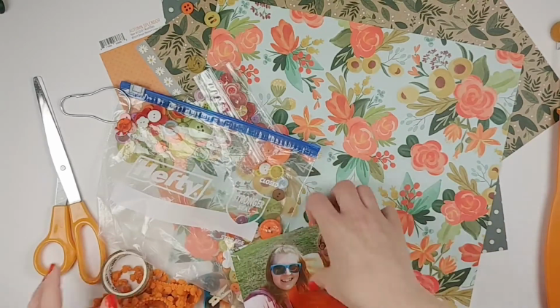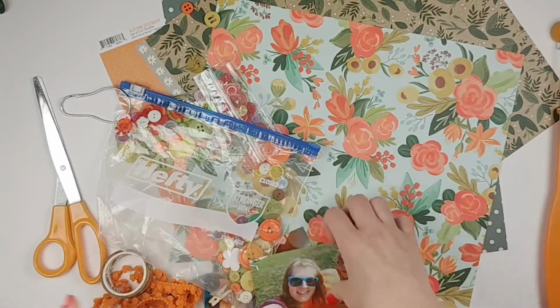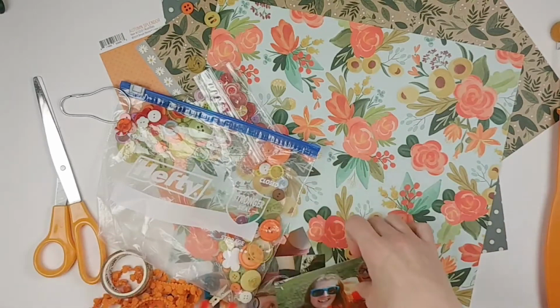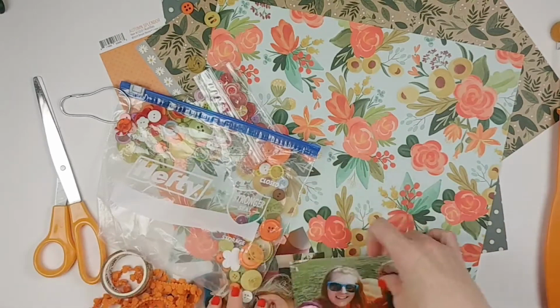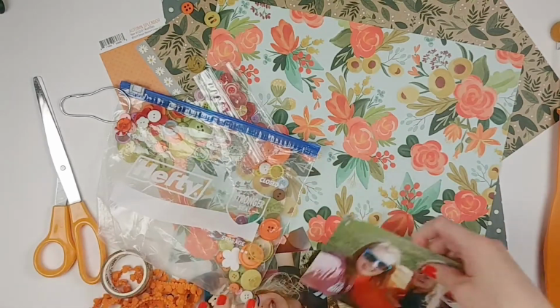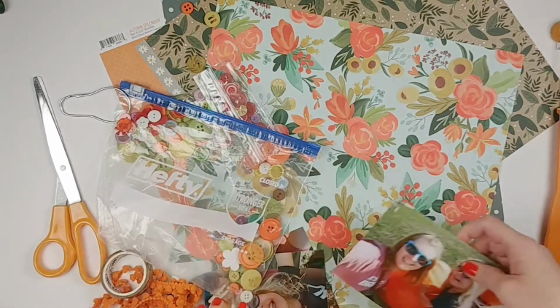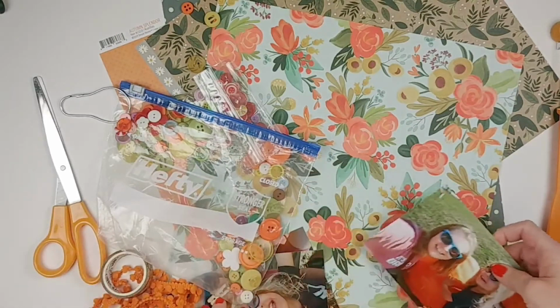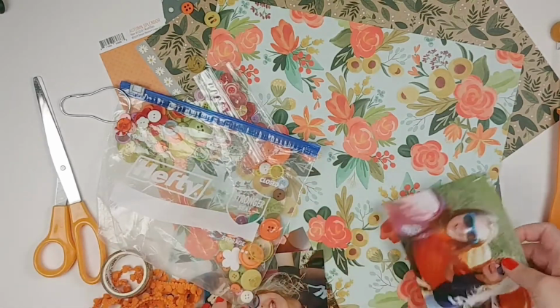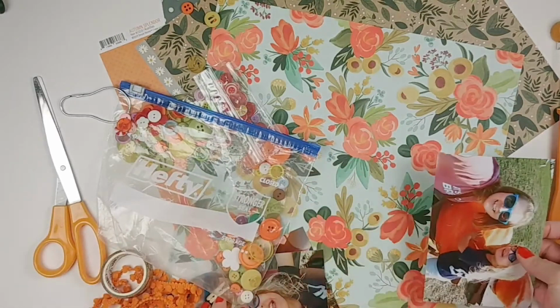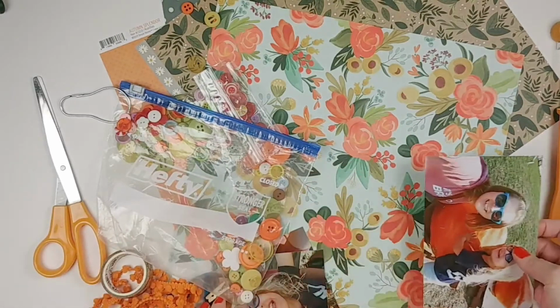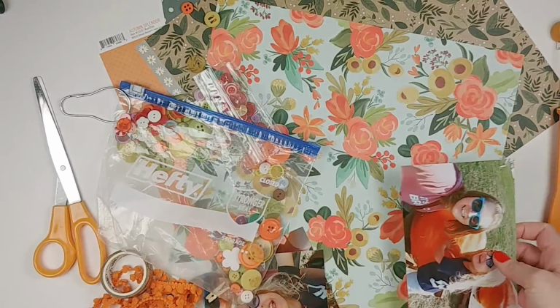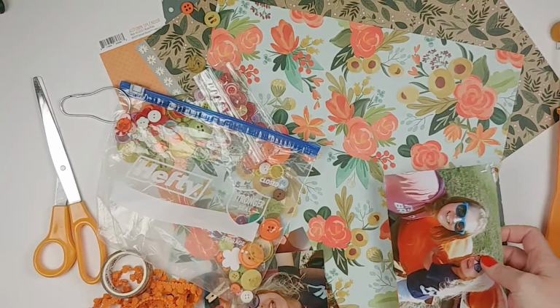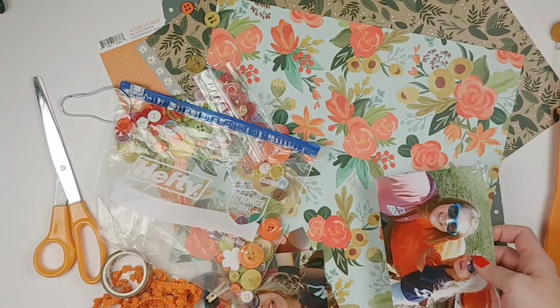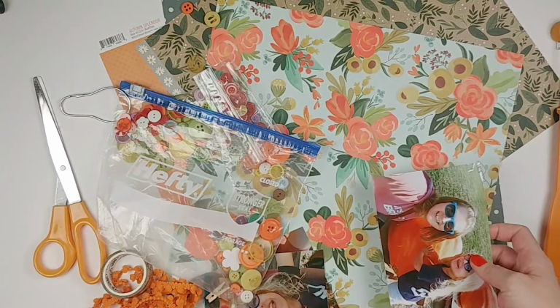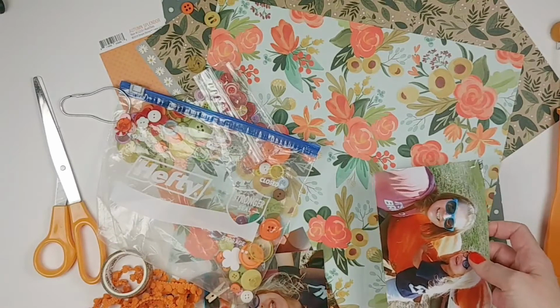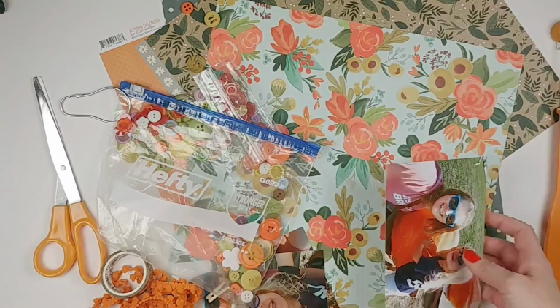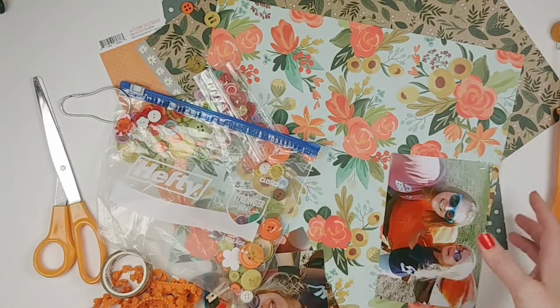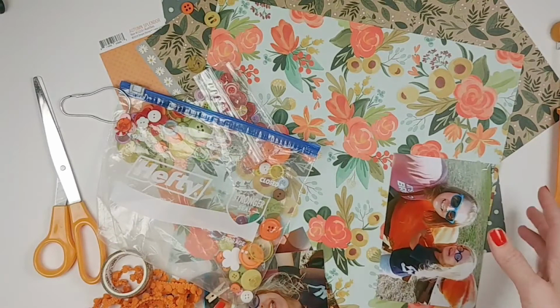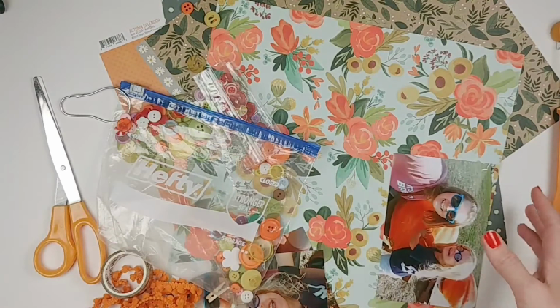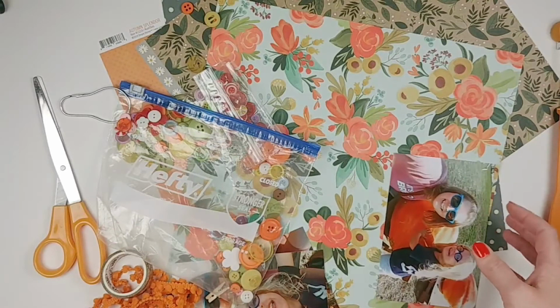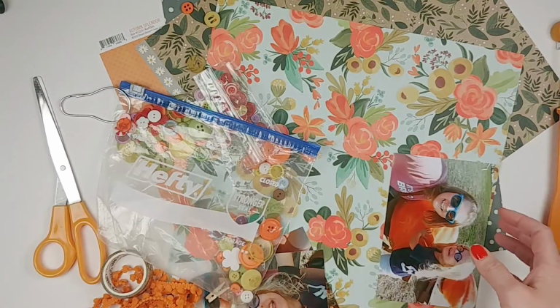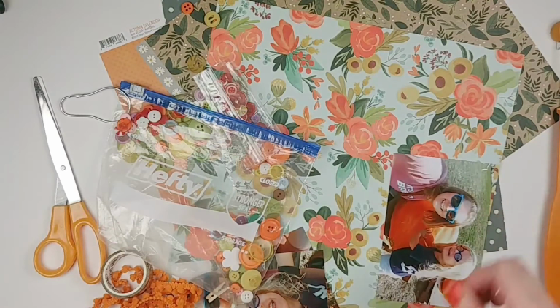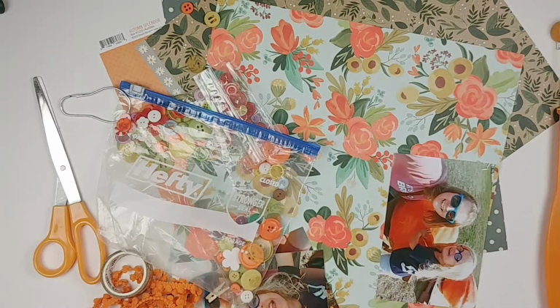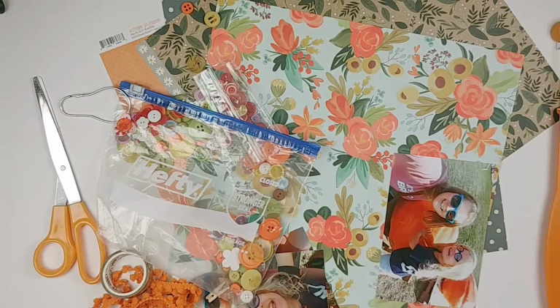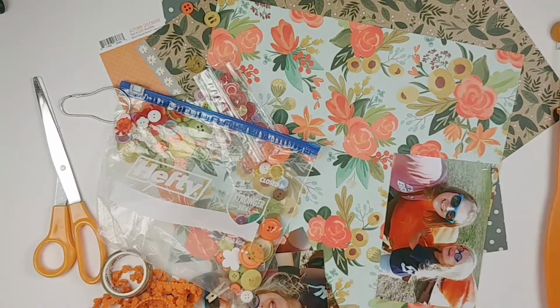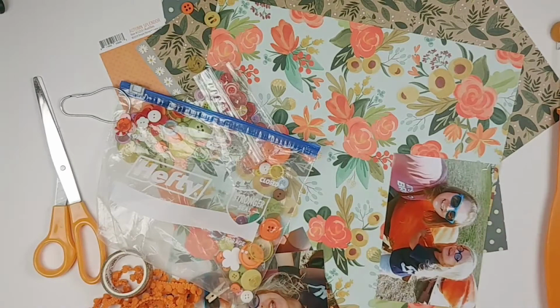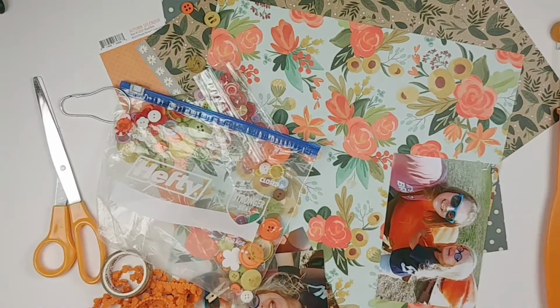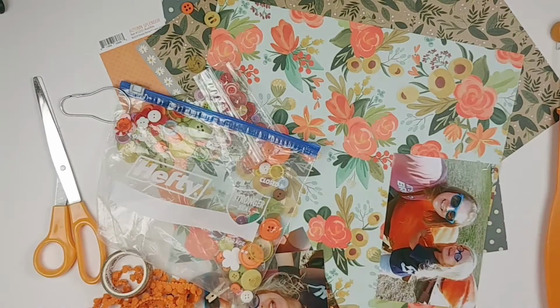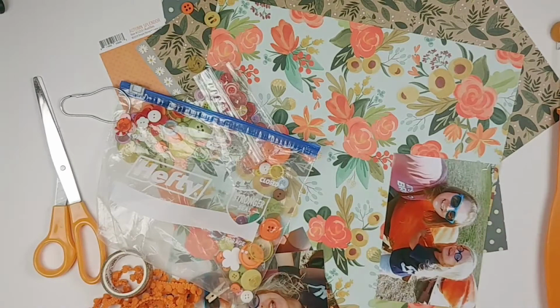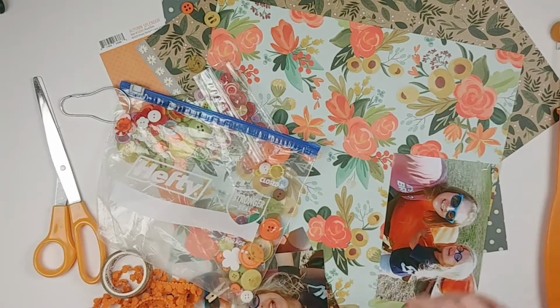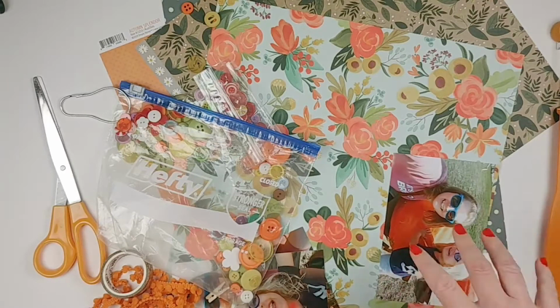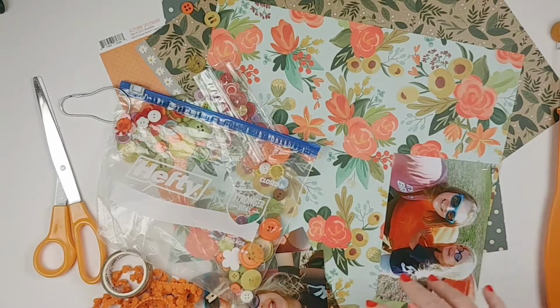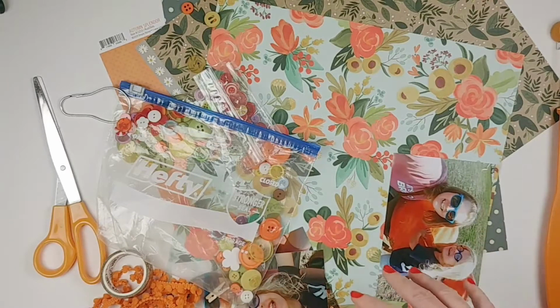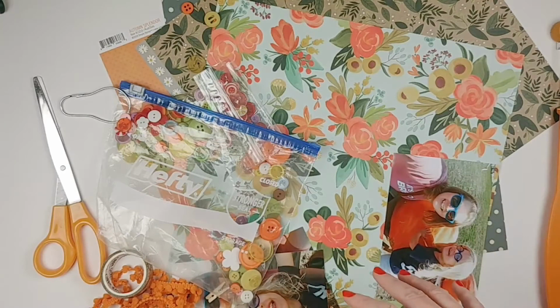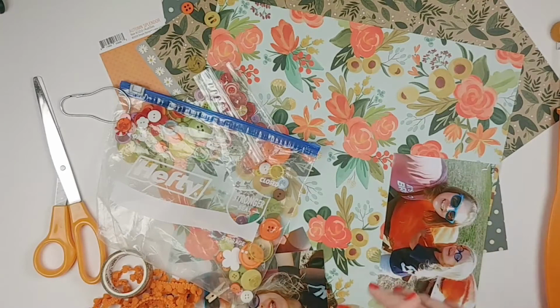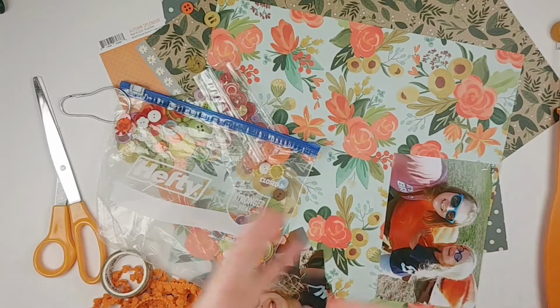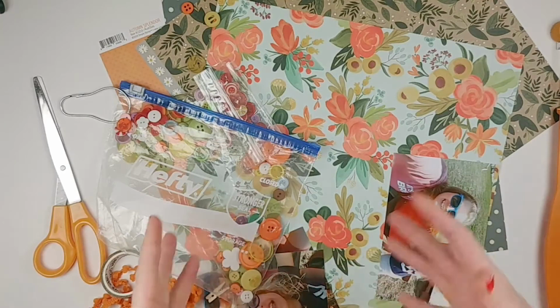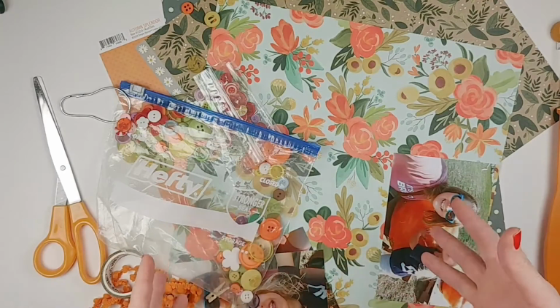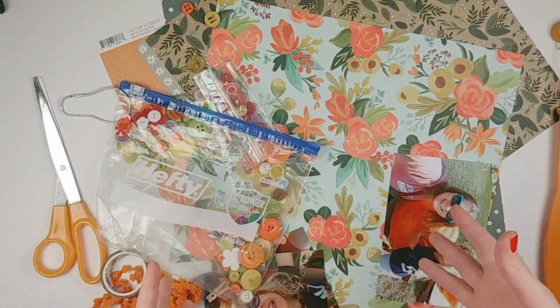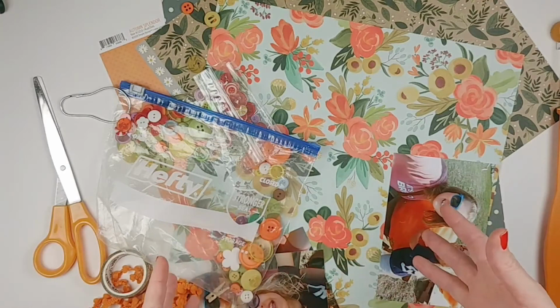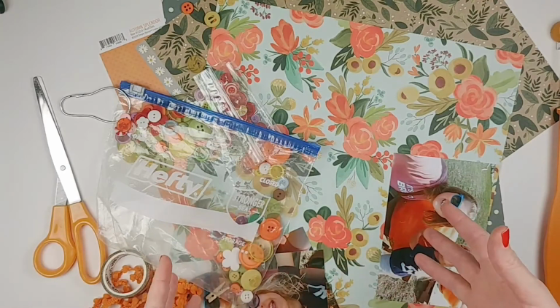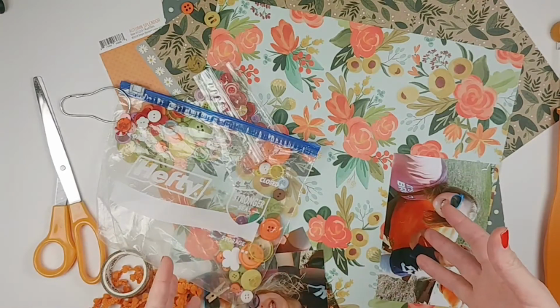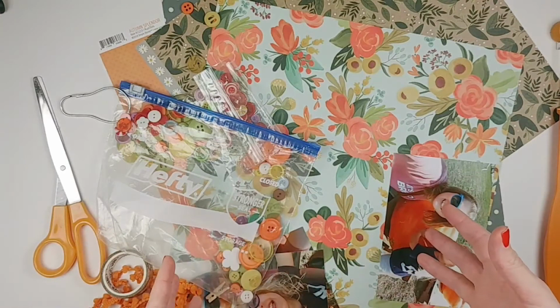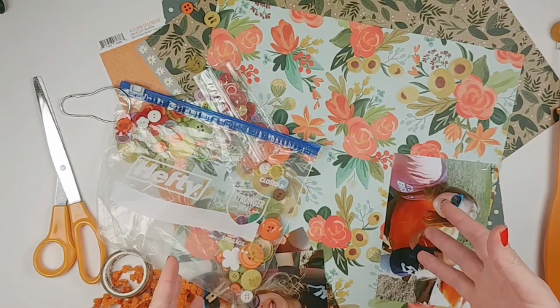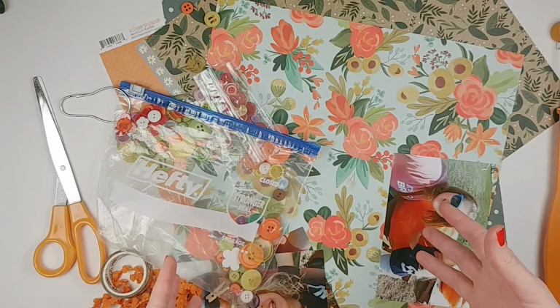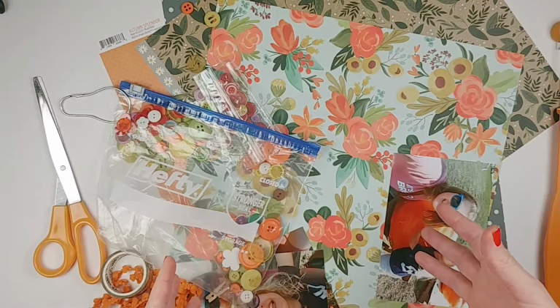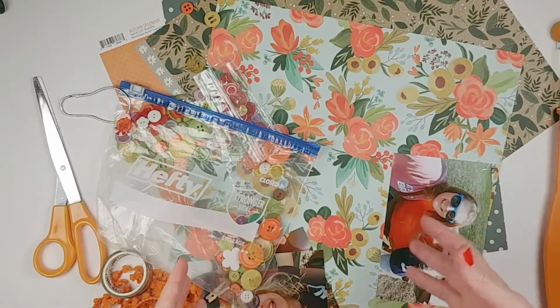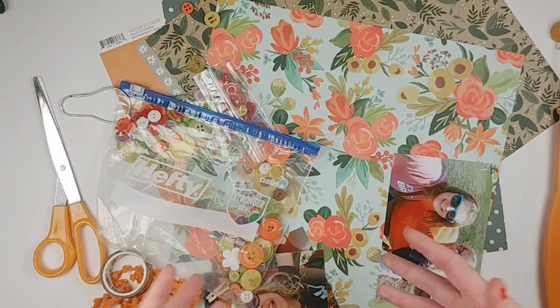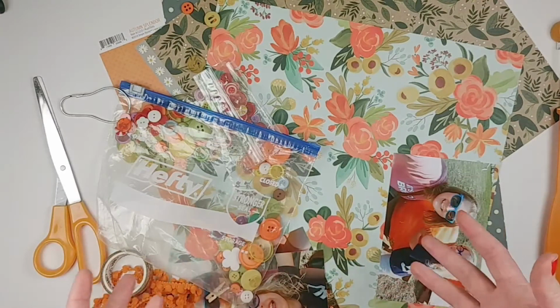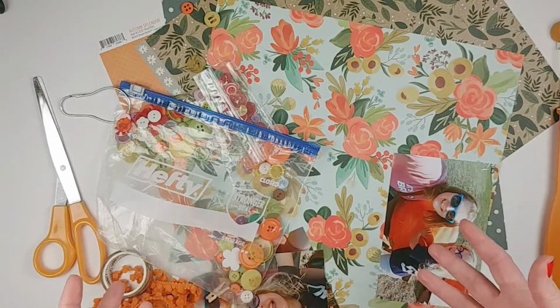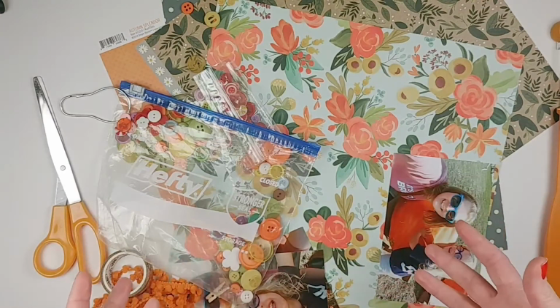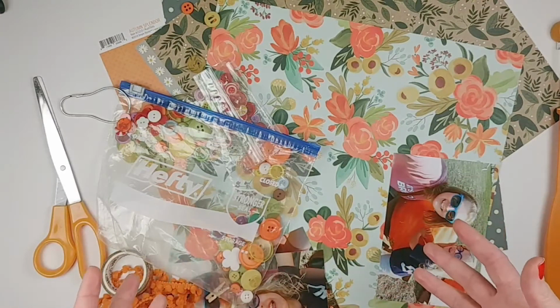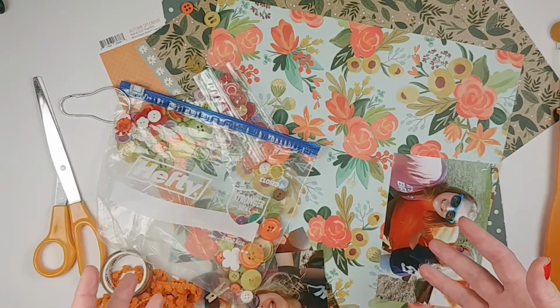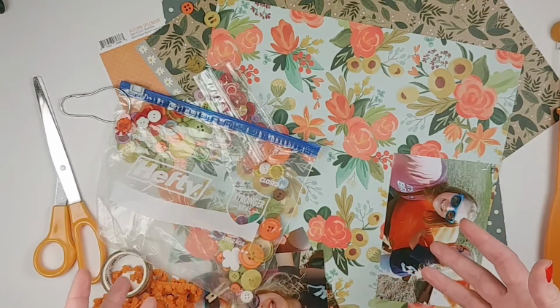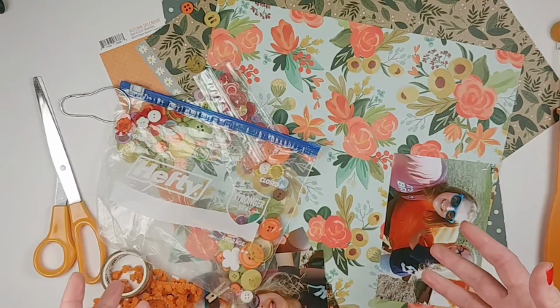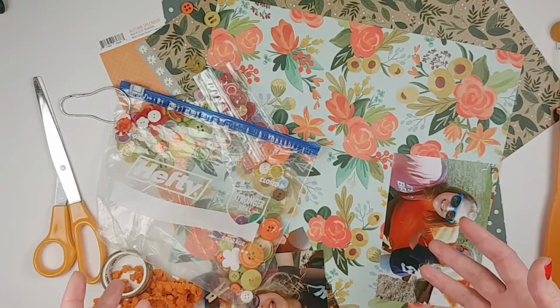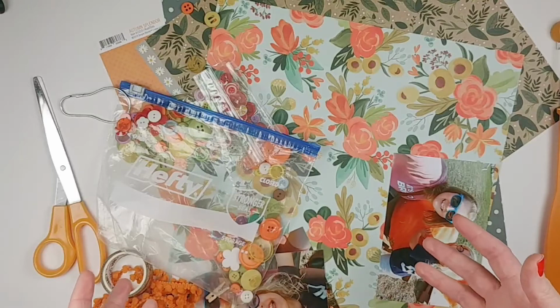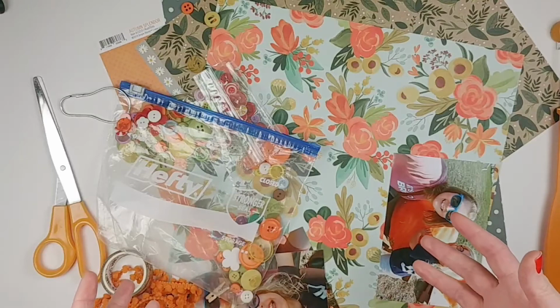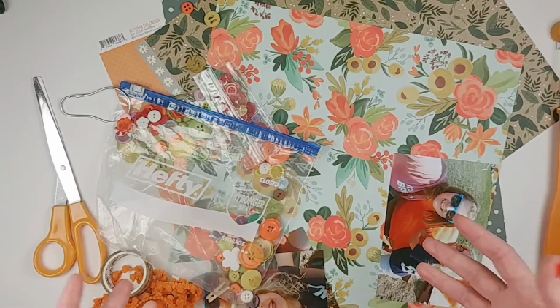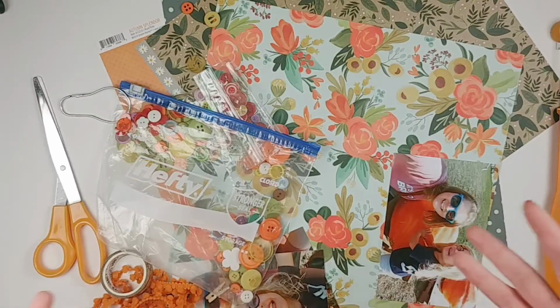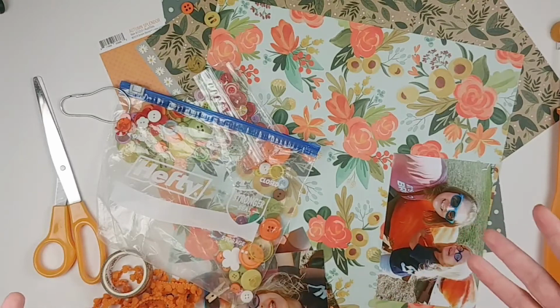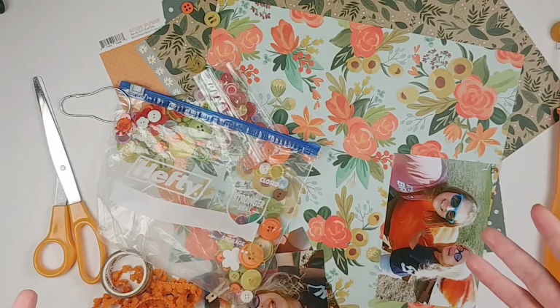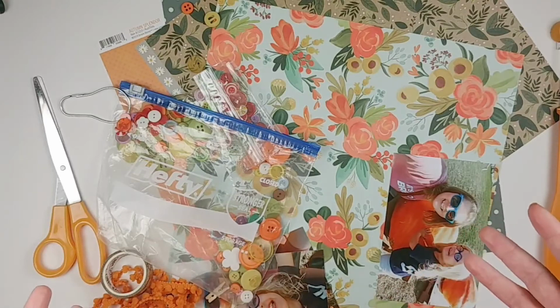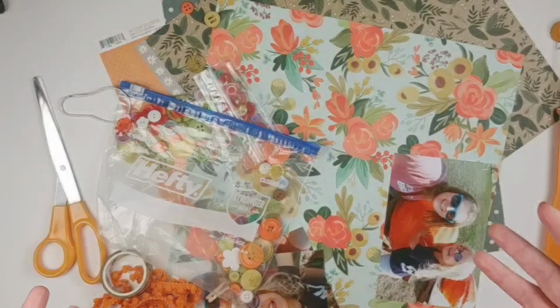The buttons and the clothespins are from my stash, and we'll just kind of see what else I add in as I get started. So let's go.